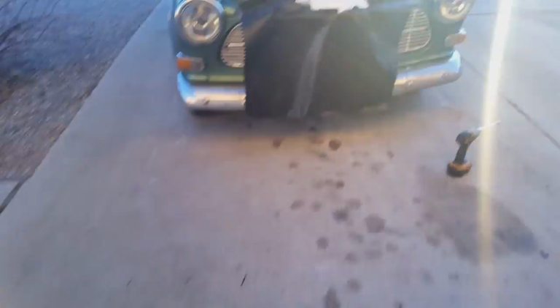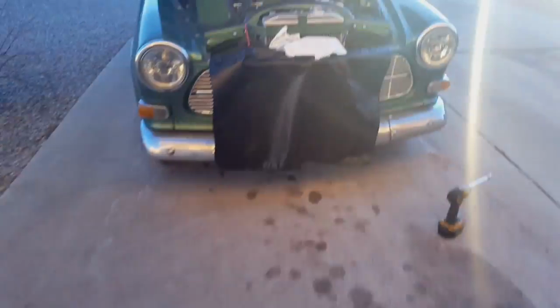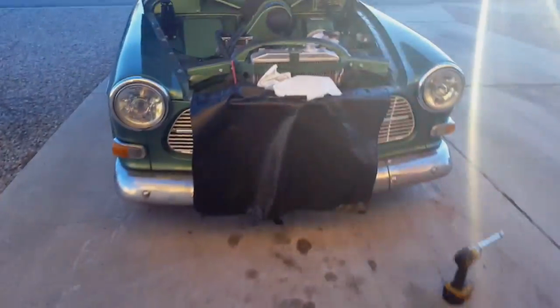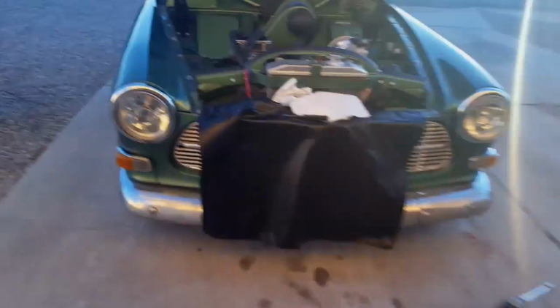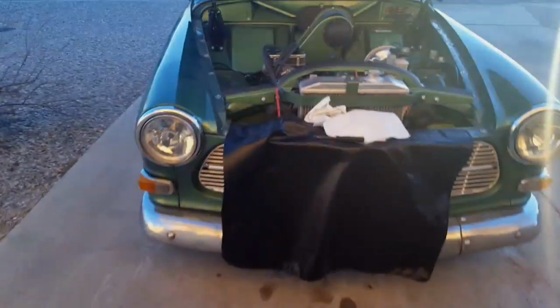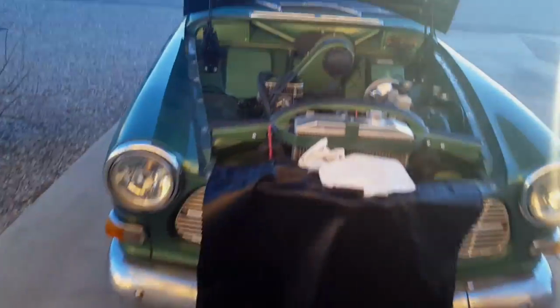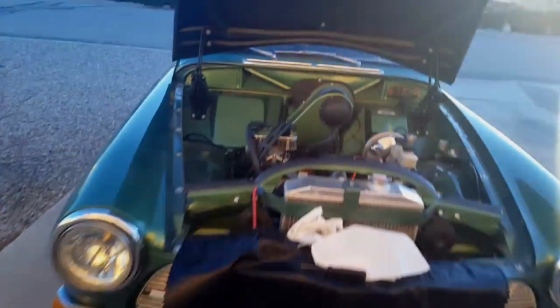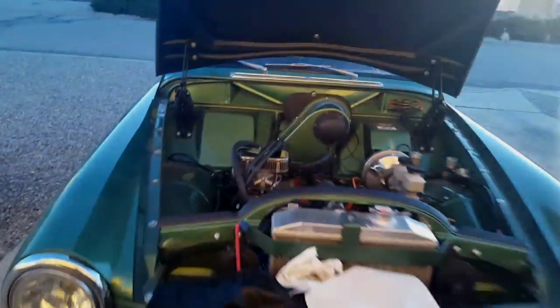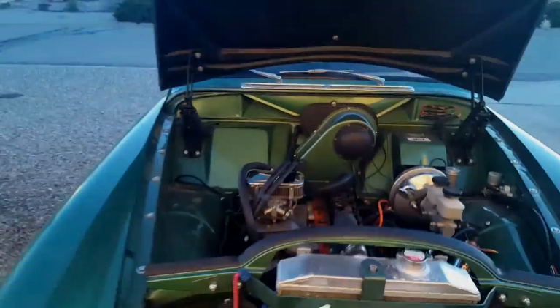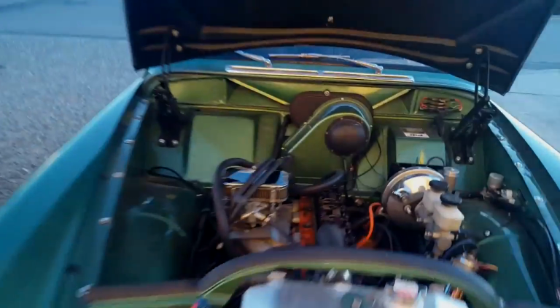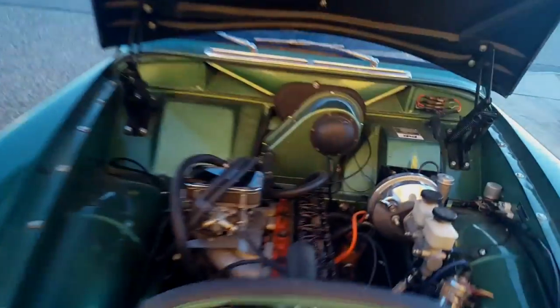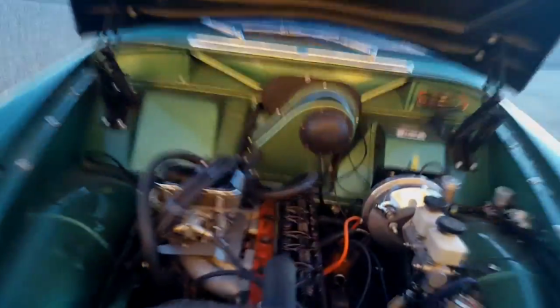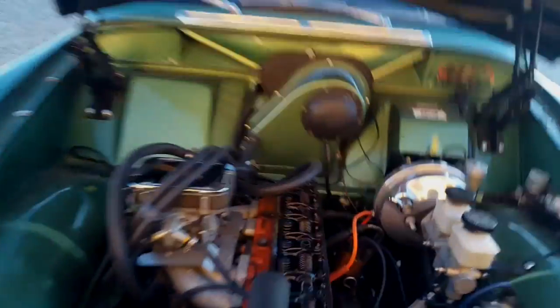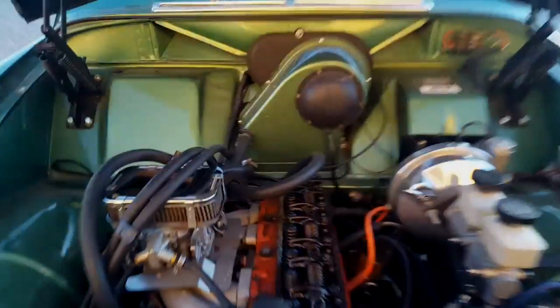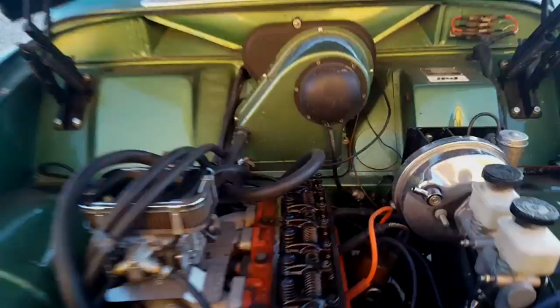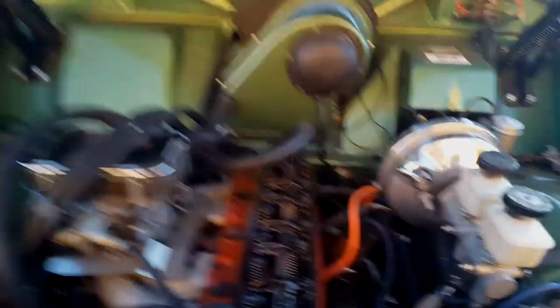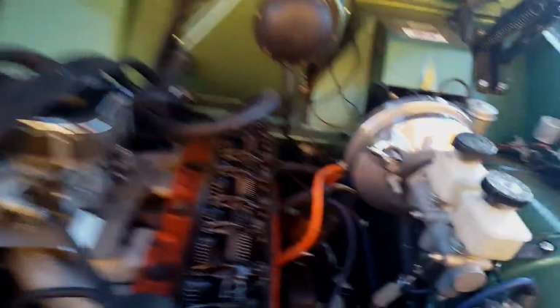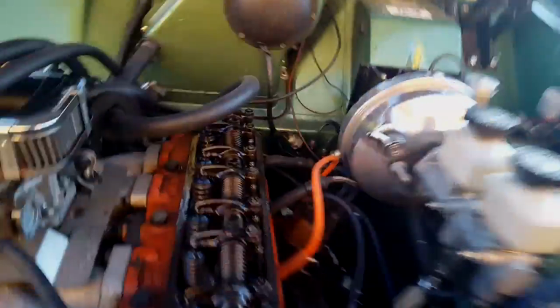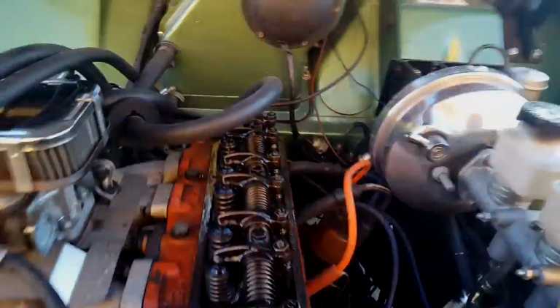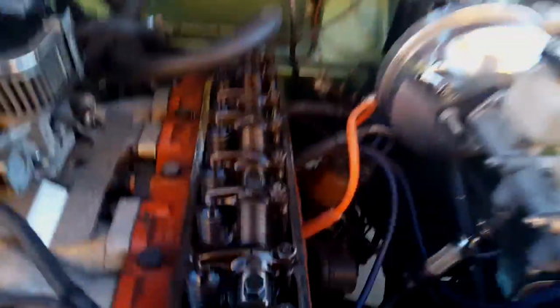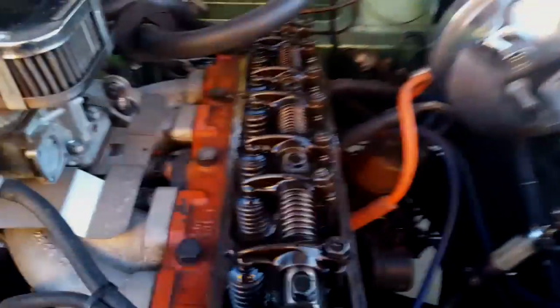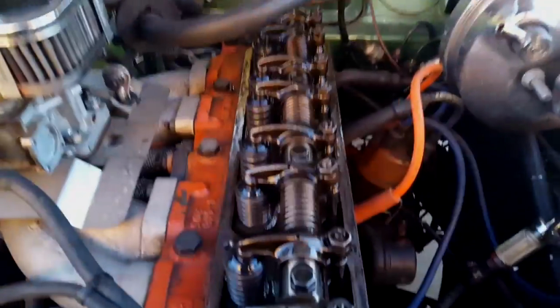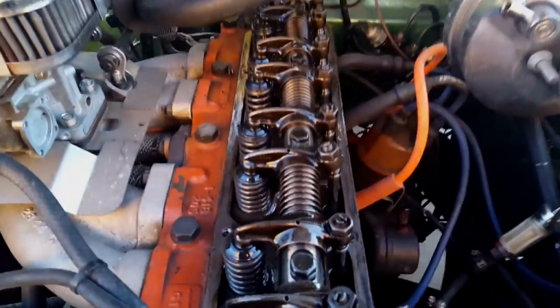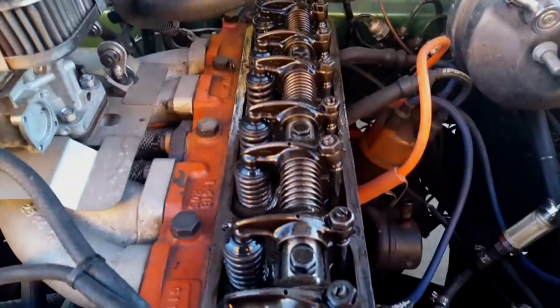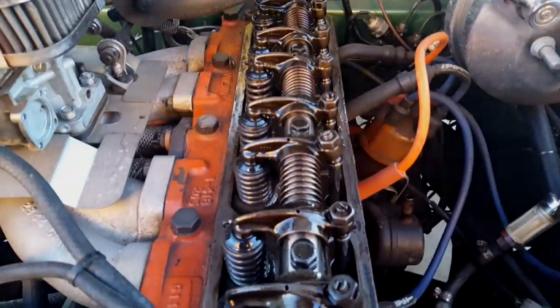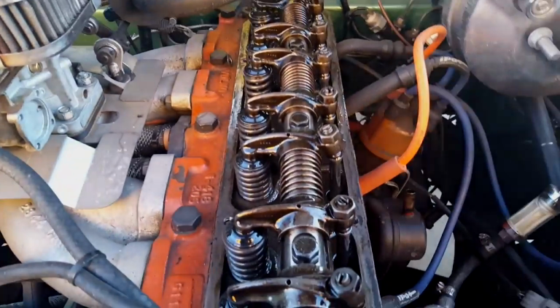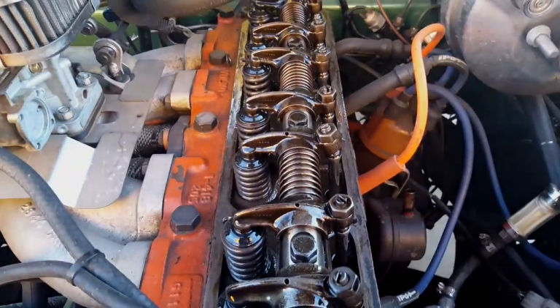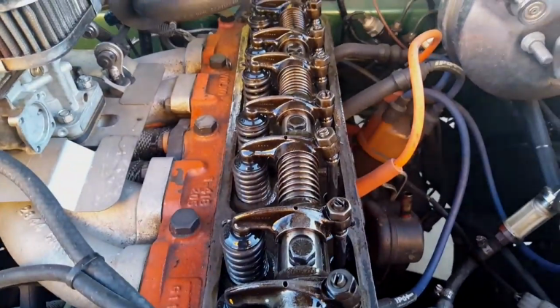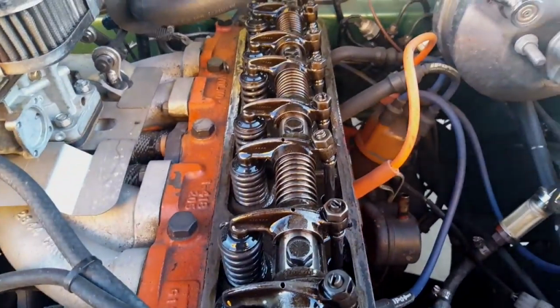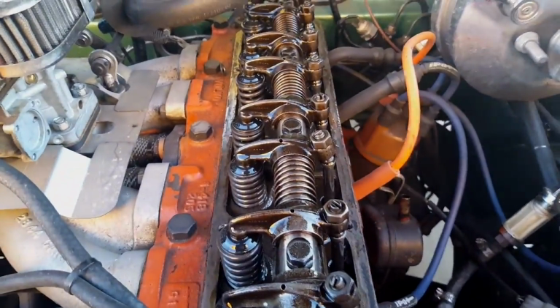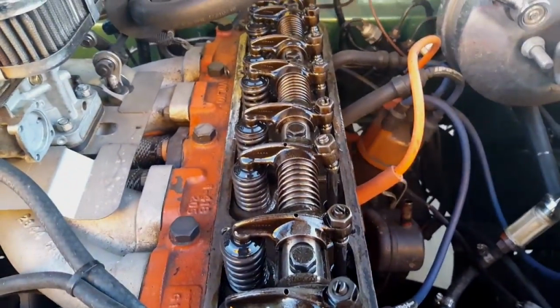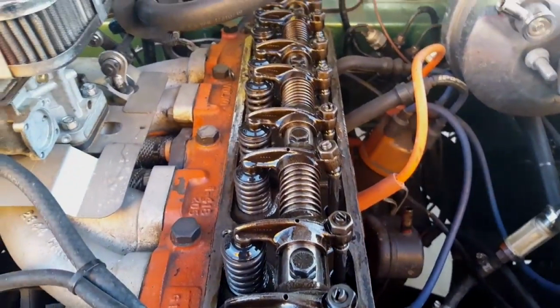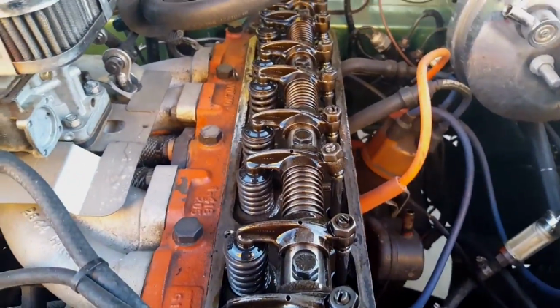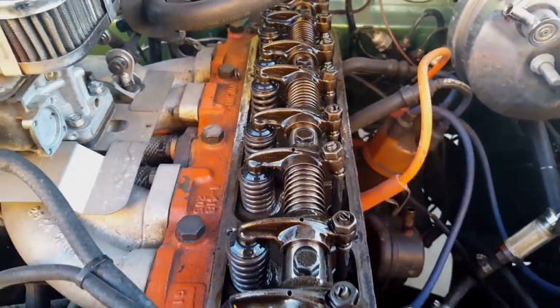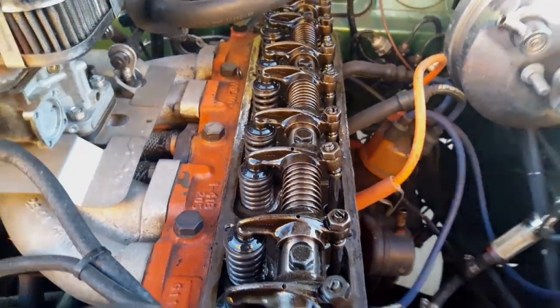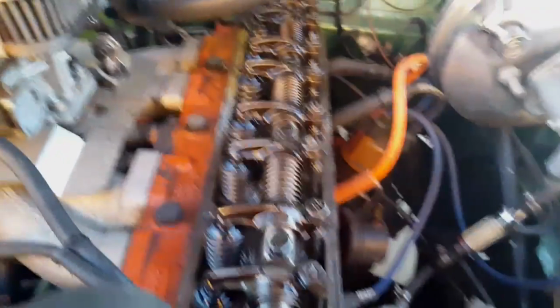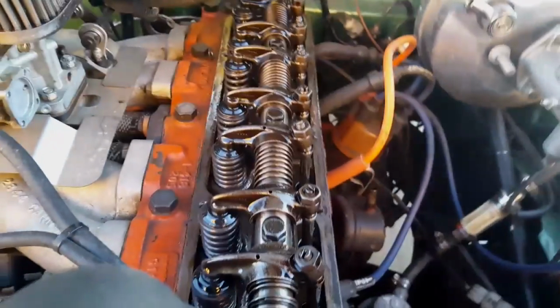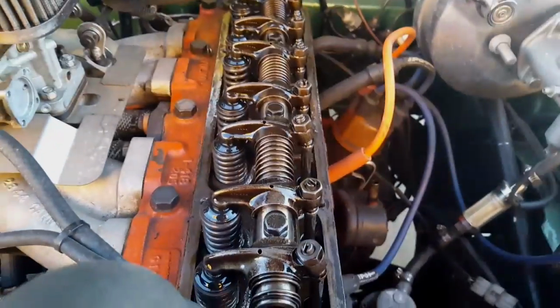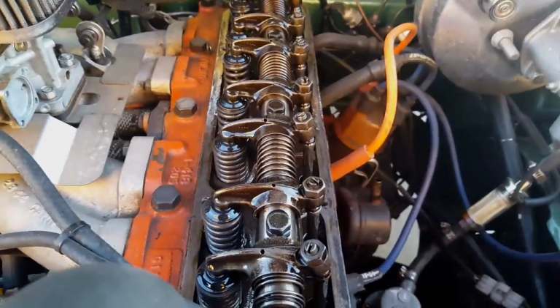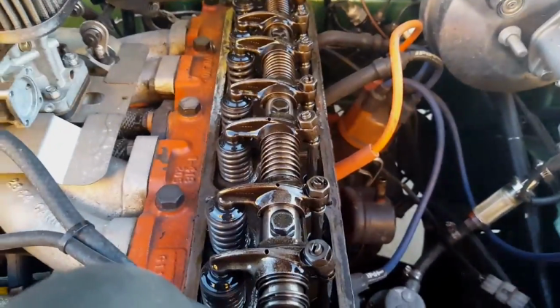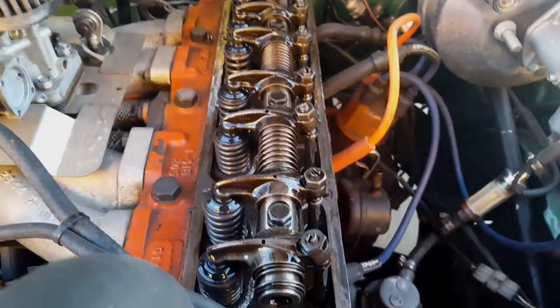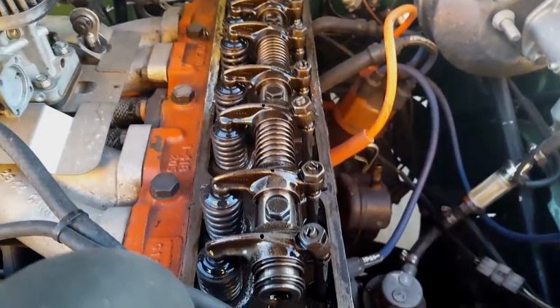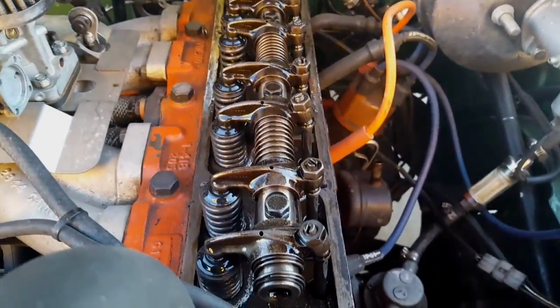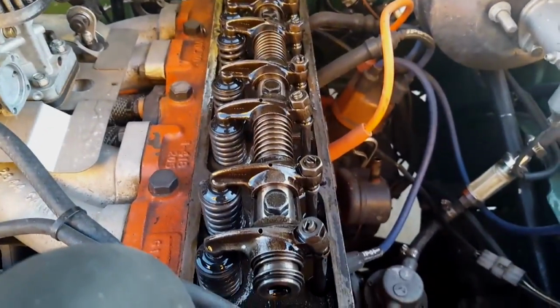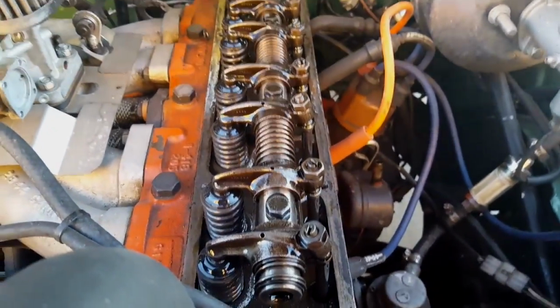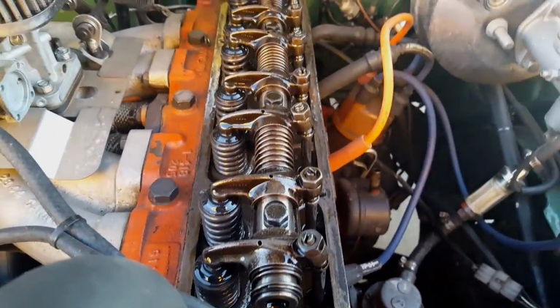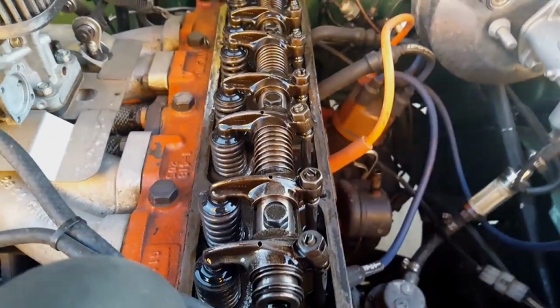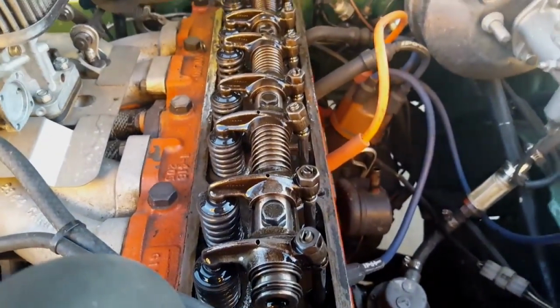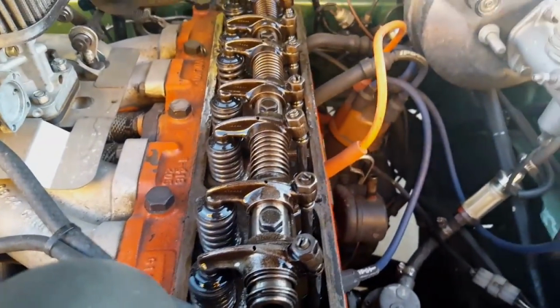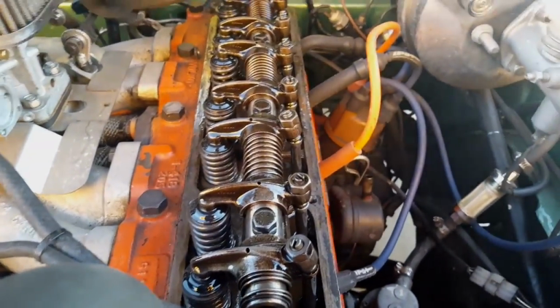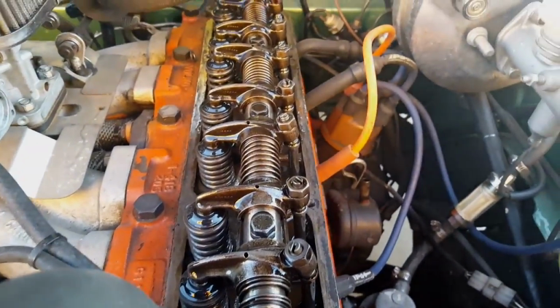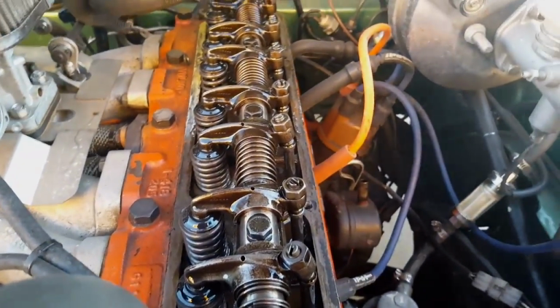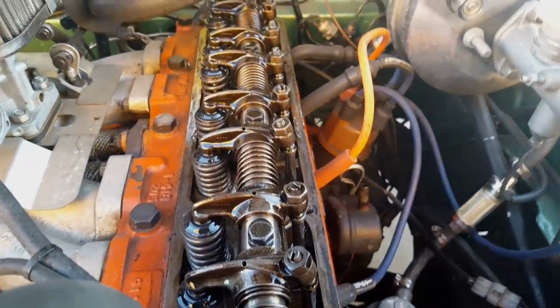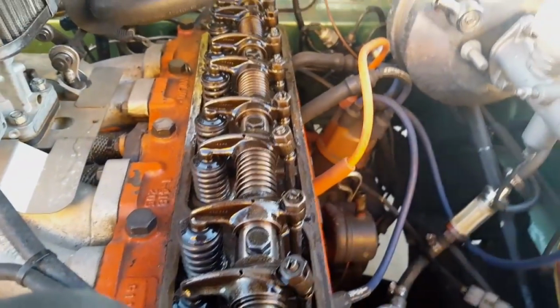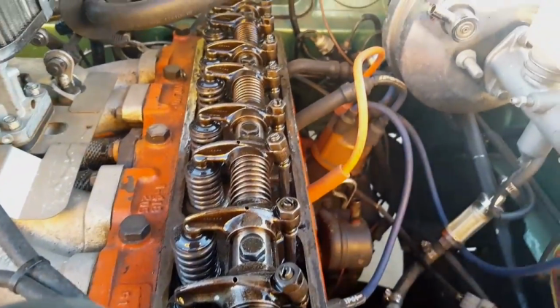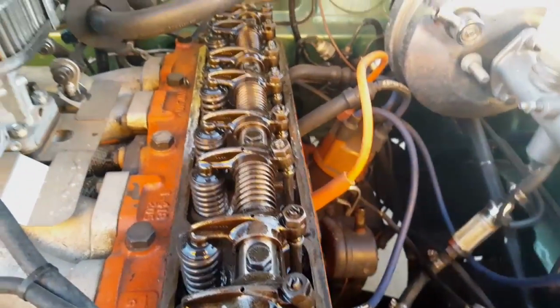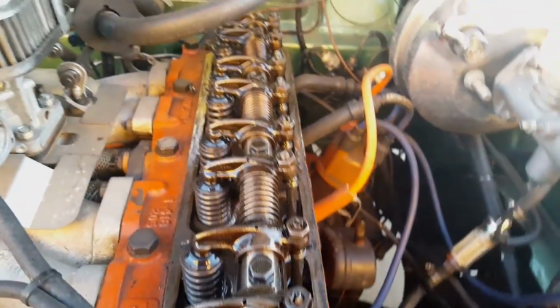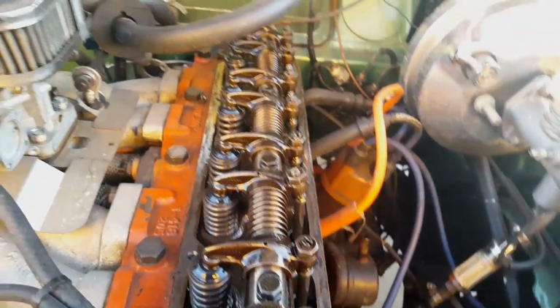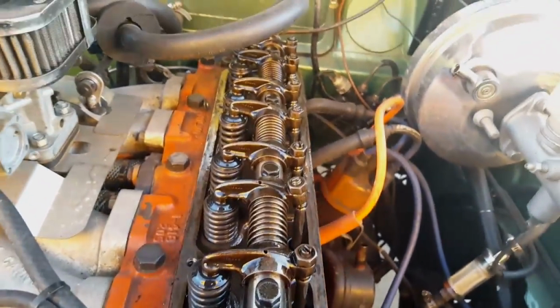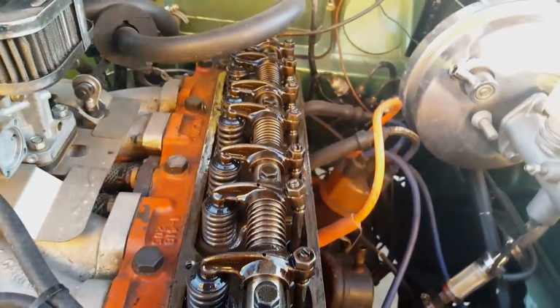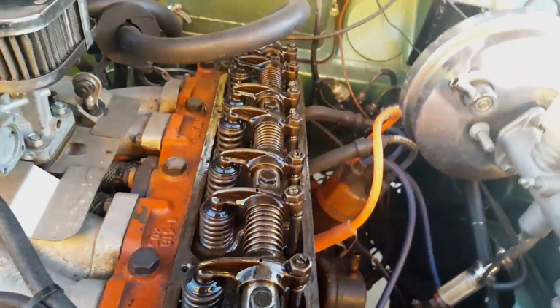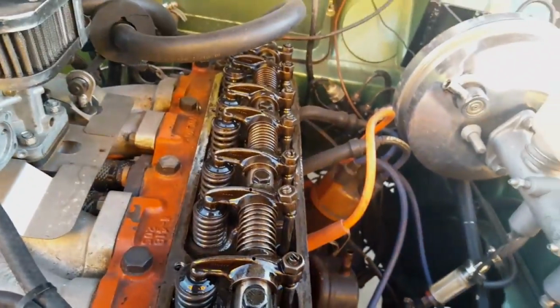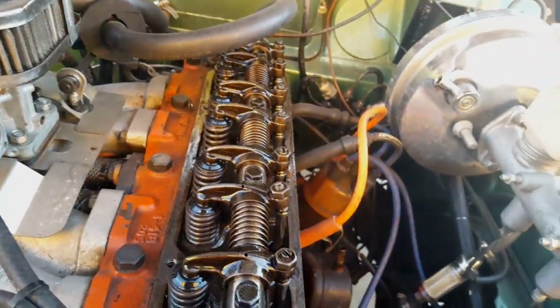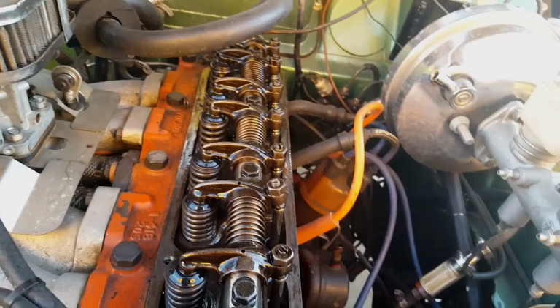So, valve adjustment — something about the rule of 9s: whichever valve is fully open, you adjust the one that adds up to 9.